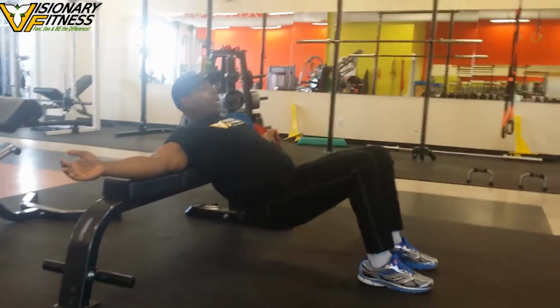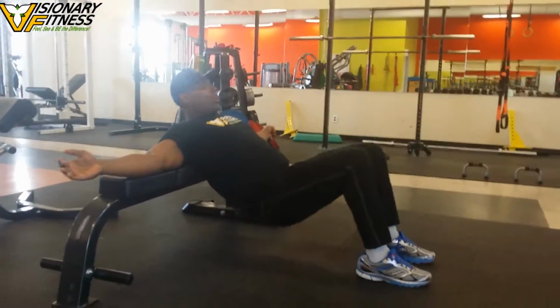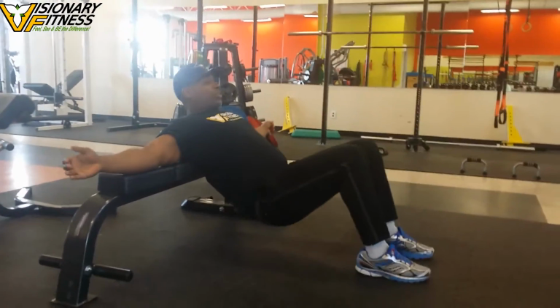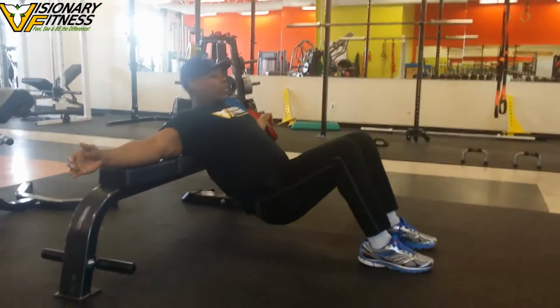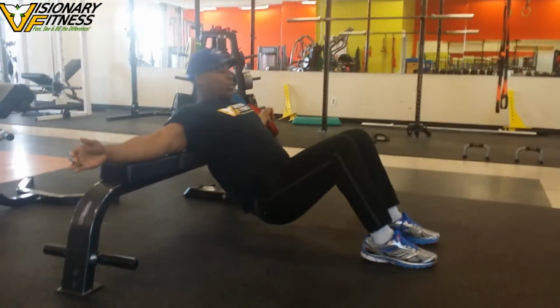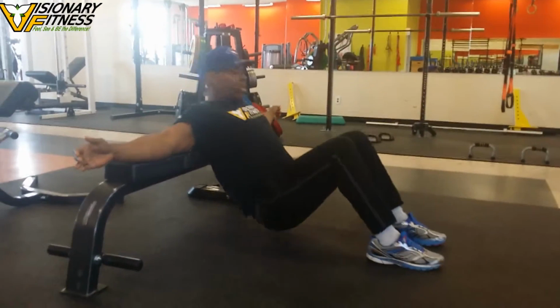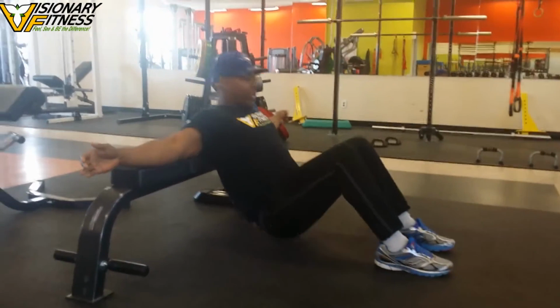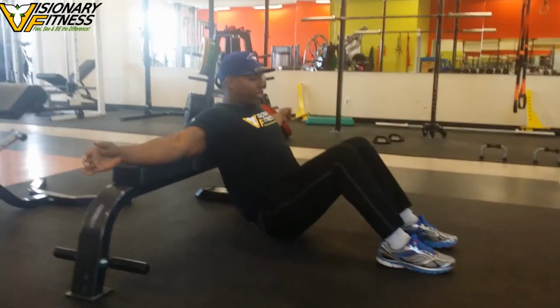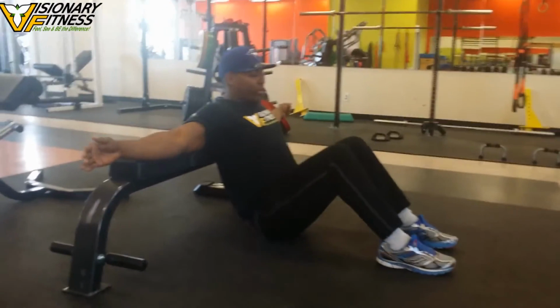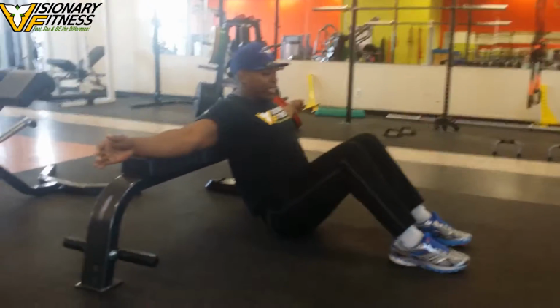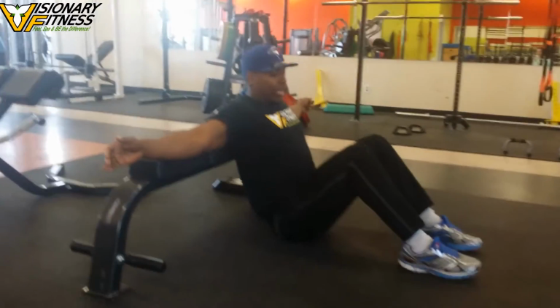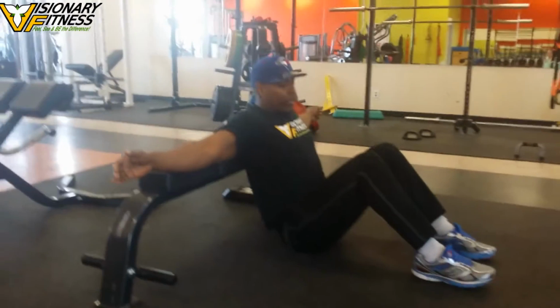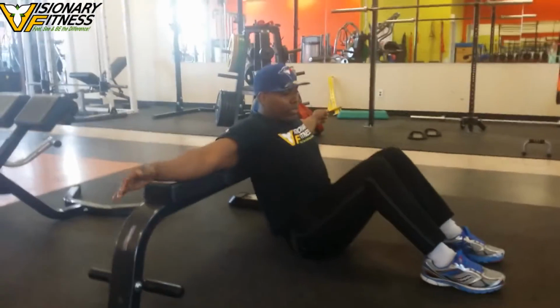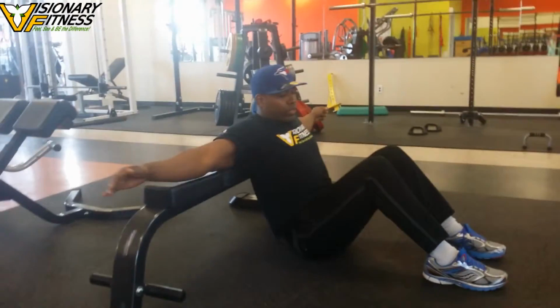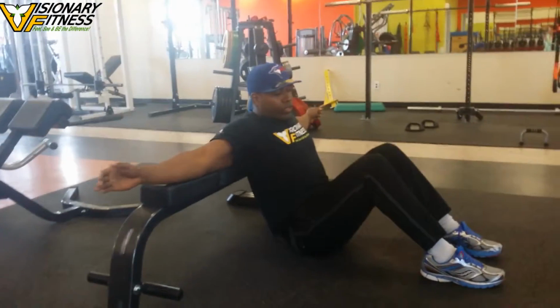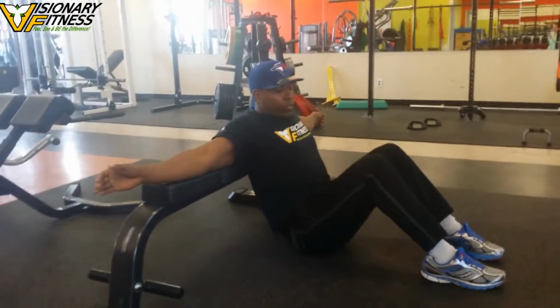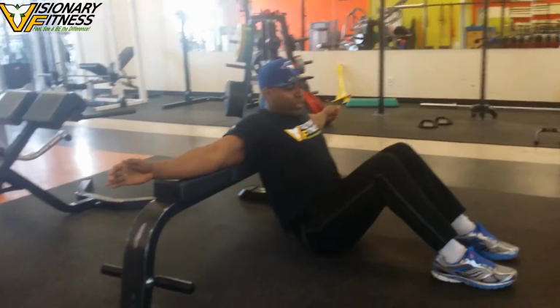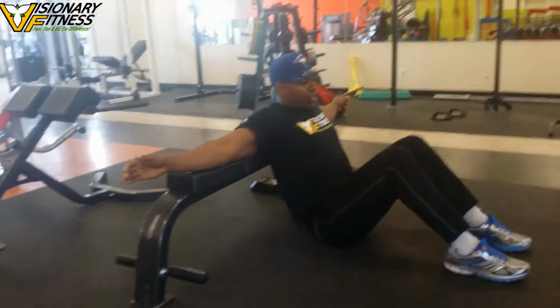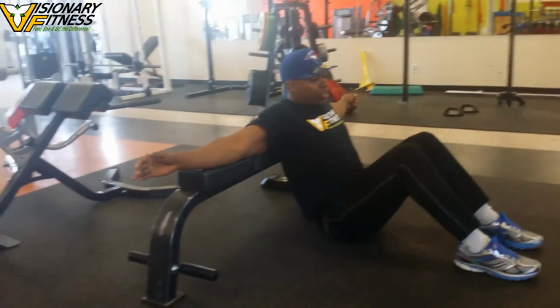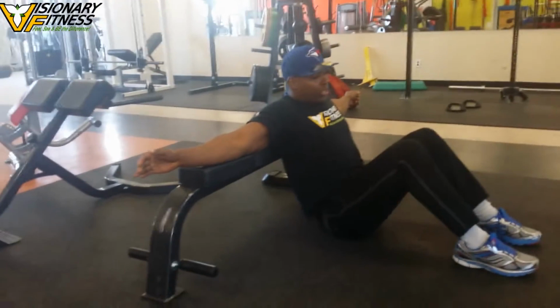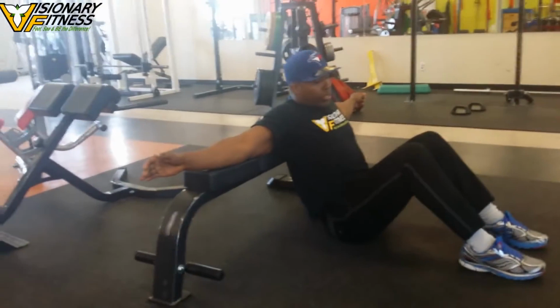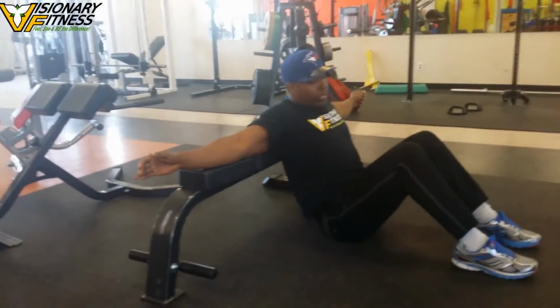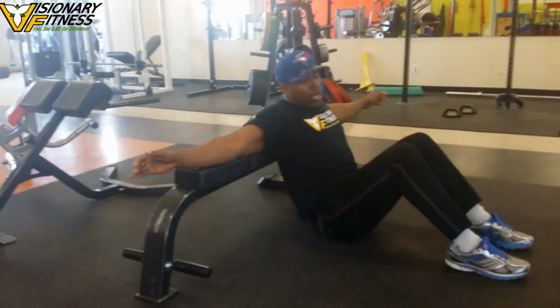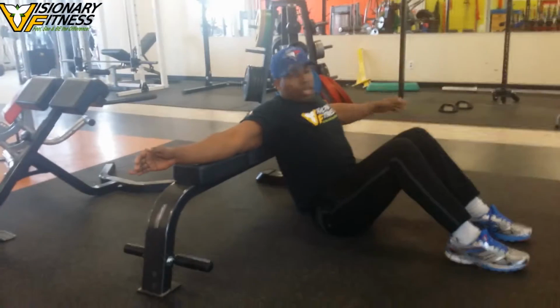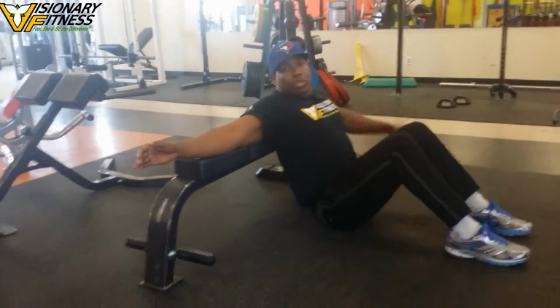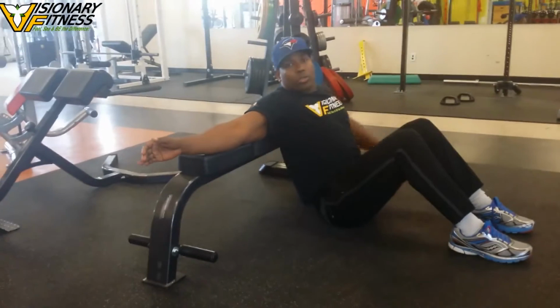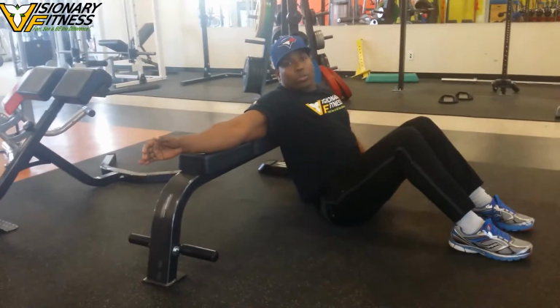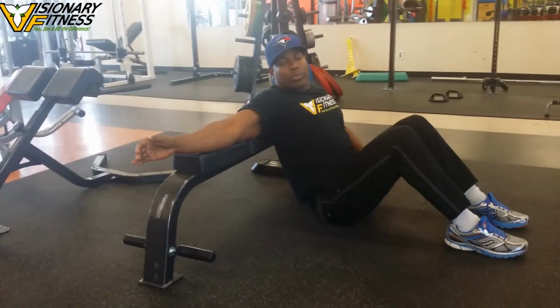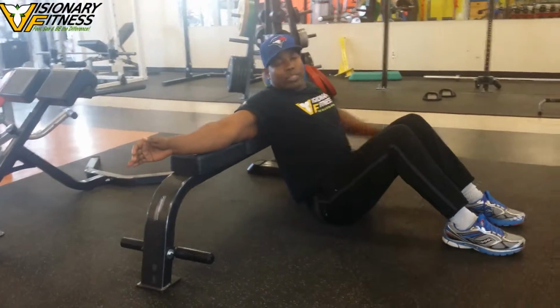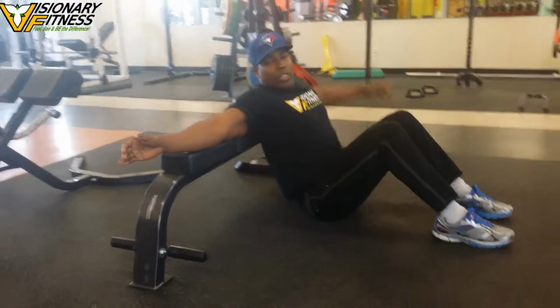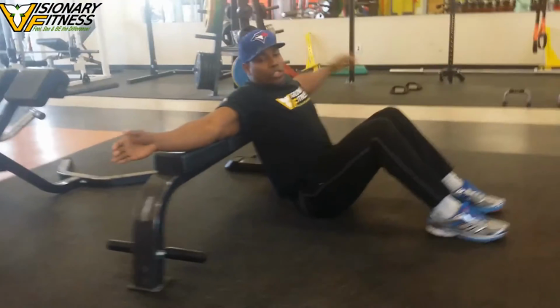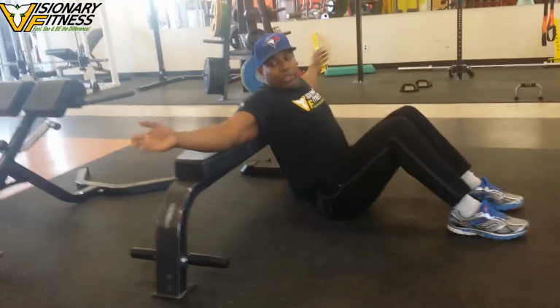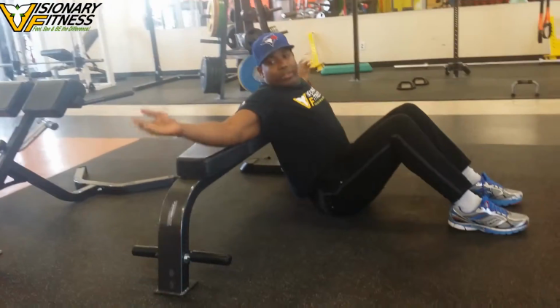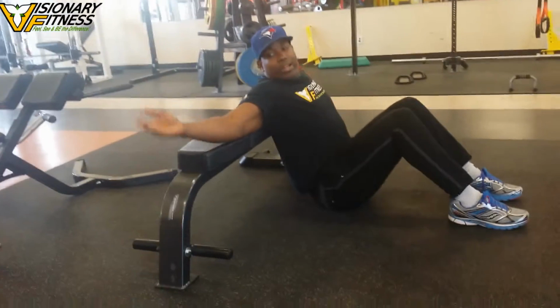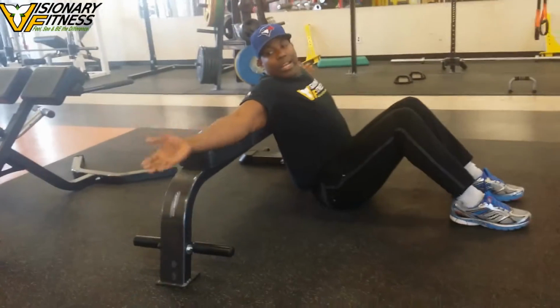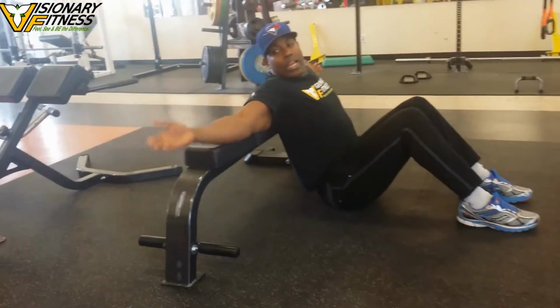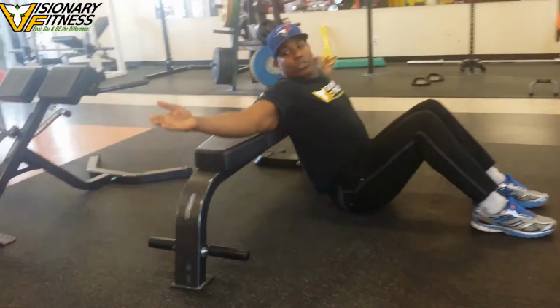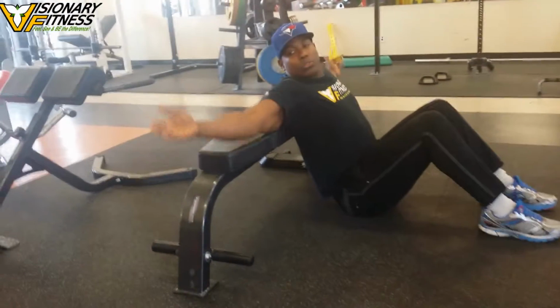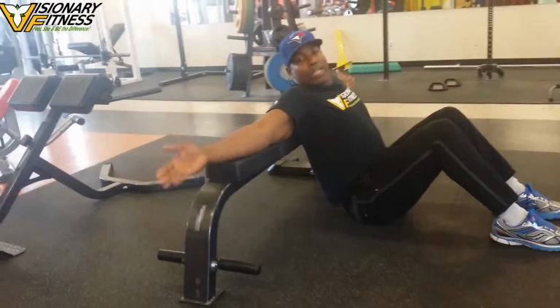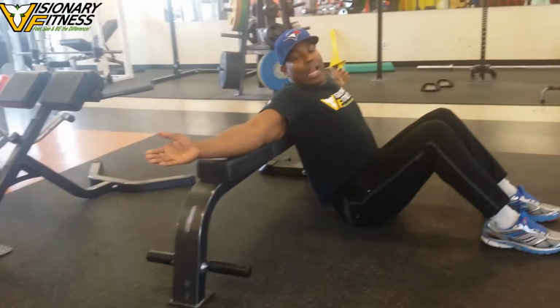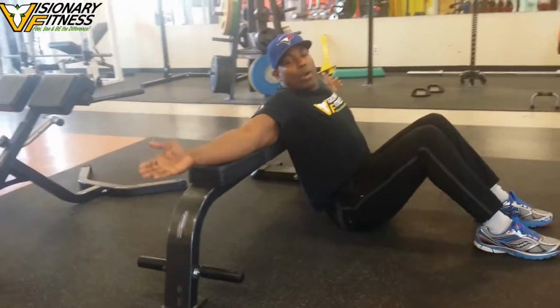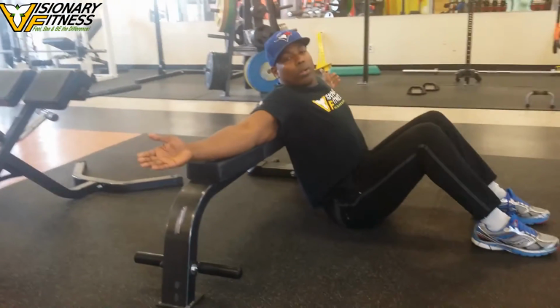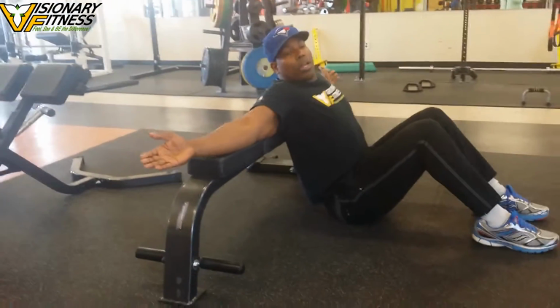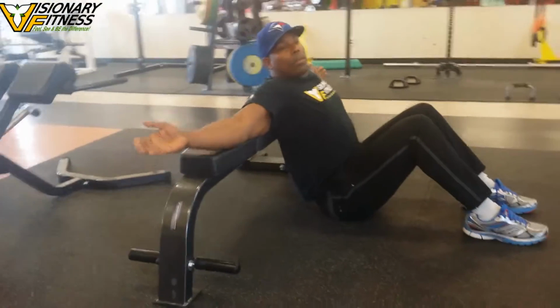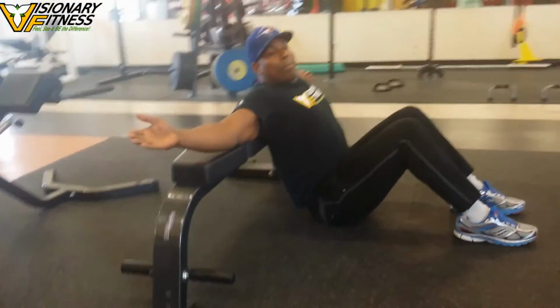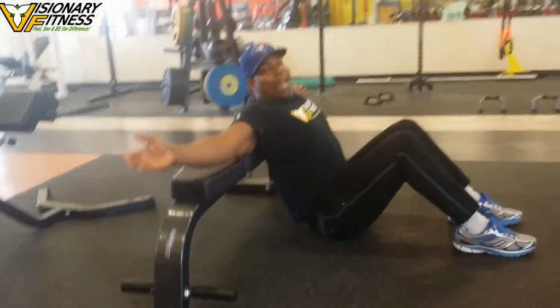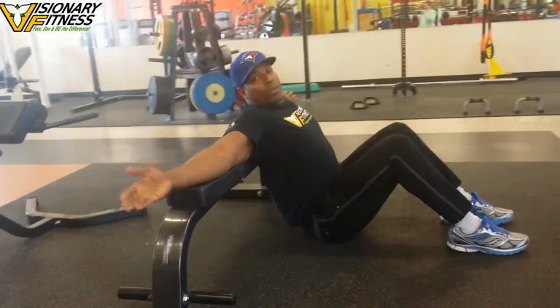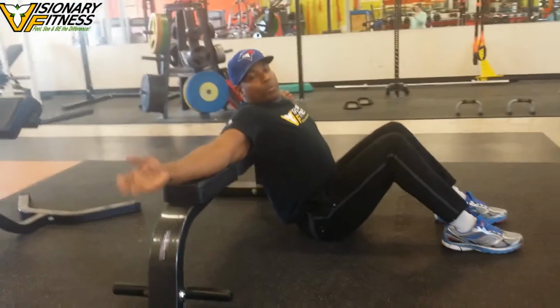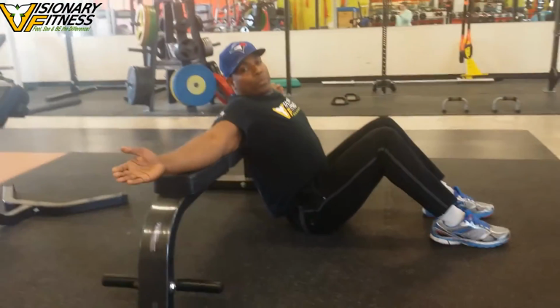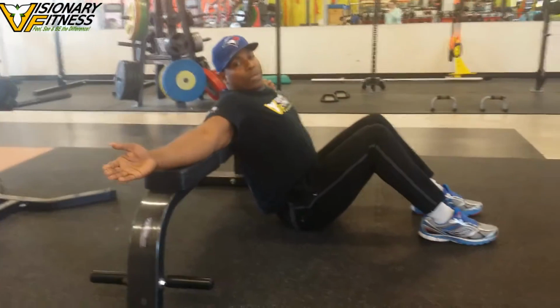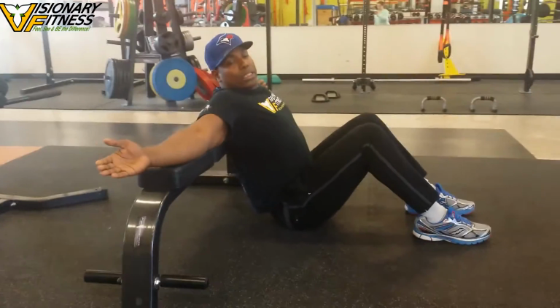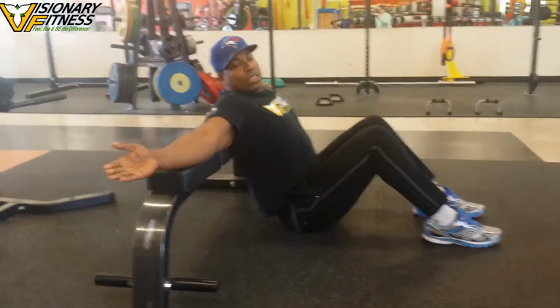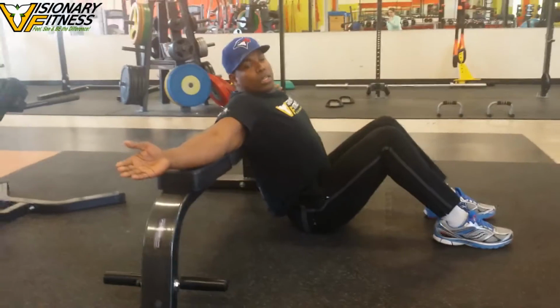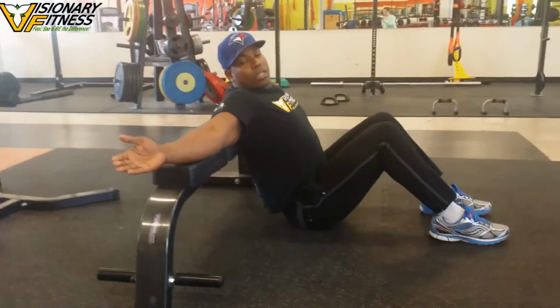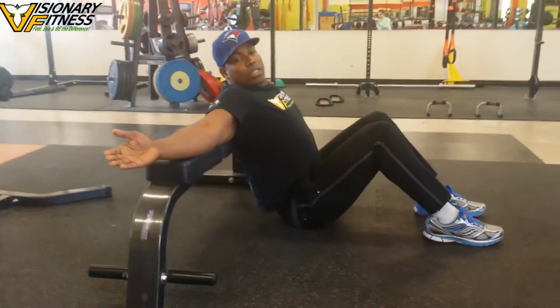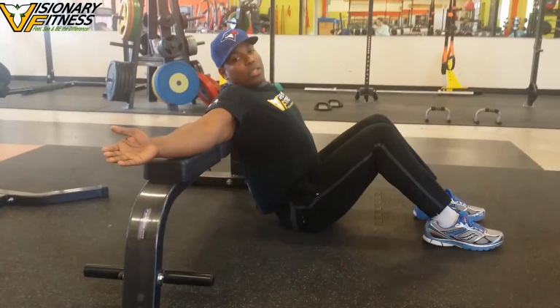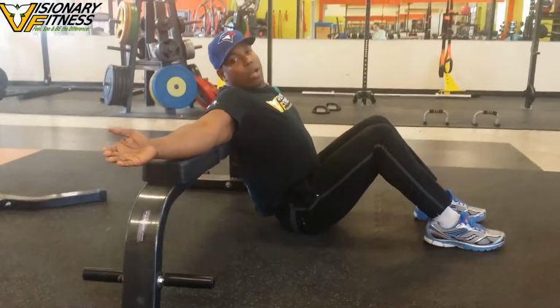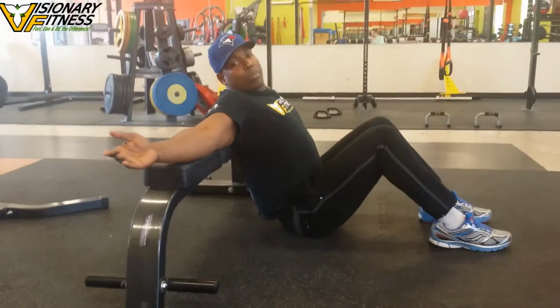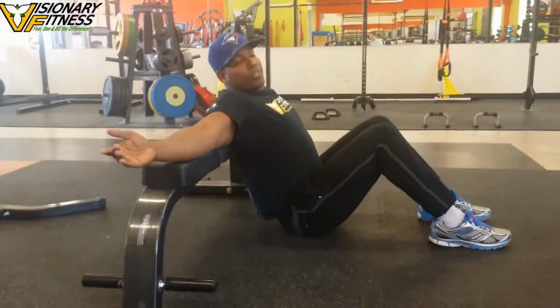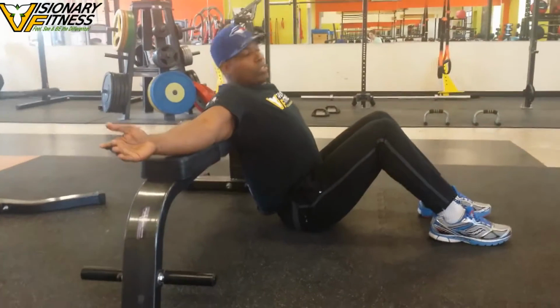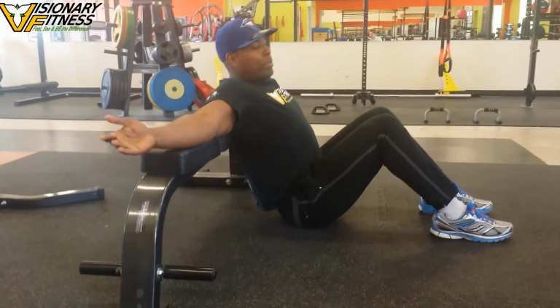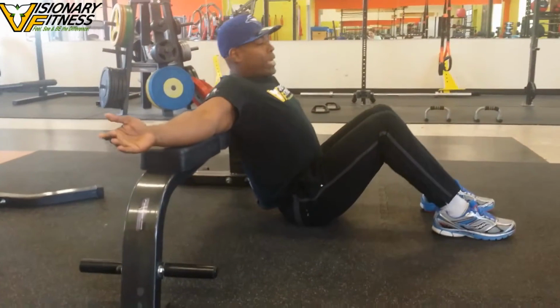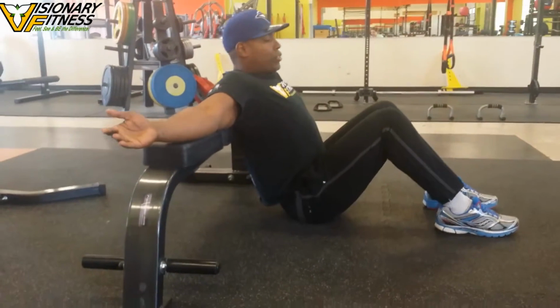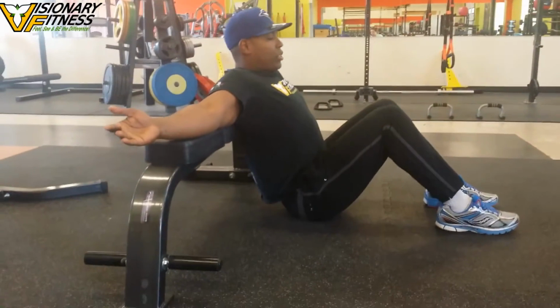Okay, so you're going to be down here in this position. Glutes will be touching the ground, hands will be out, and your back will be resting on the top of this bench.